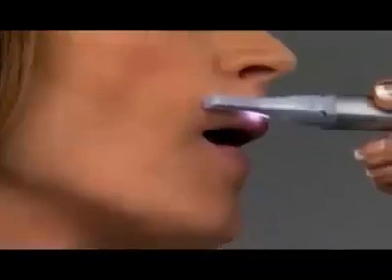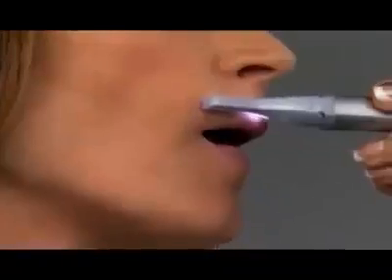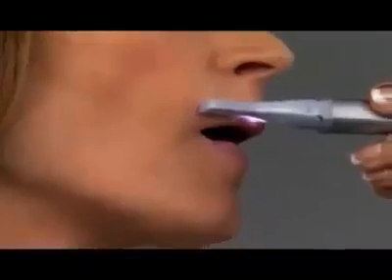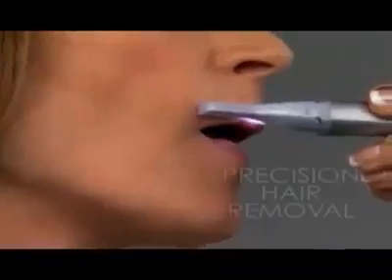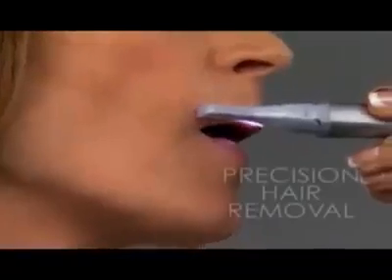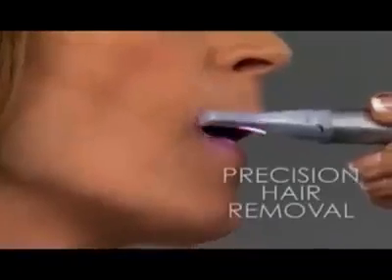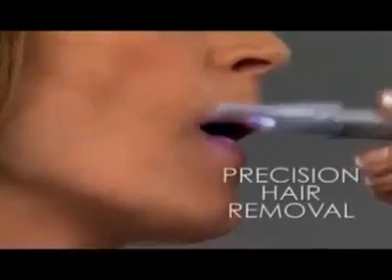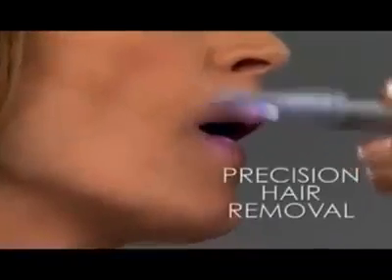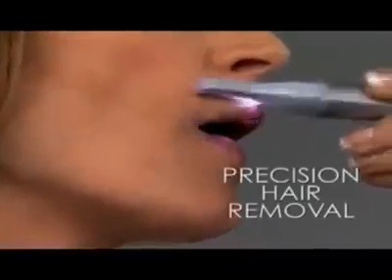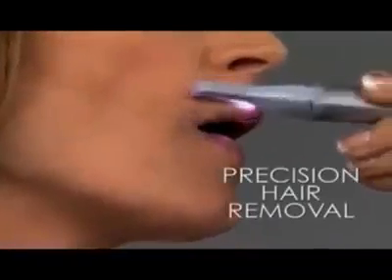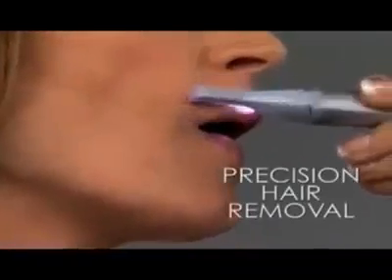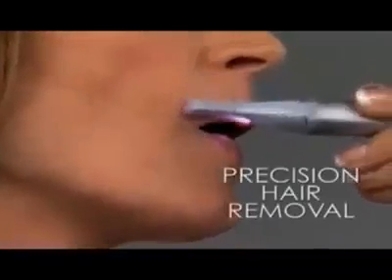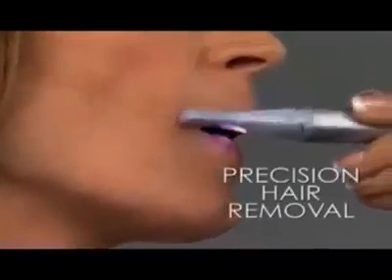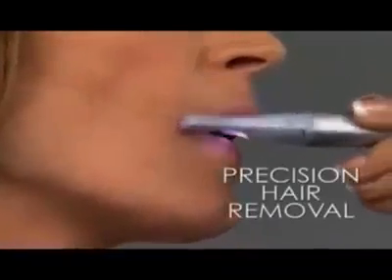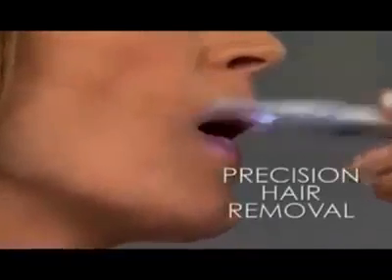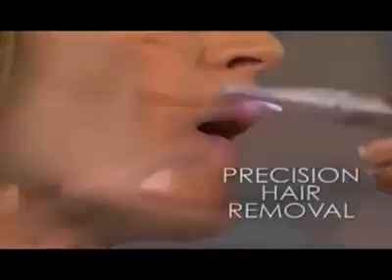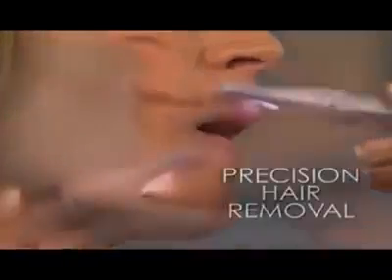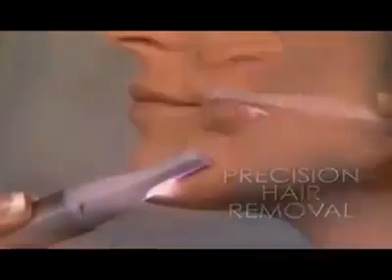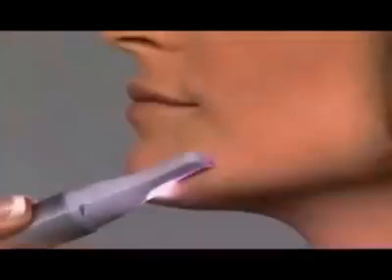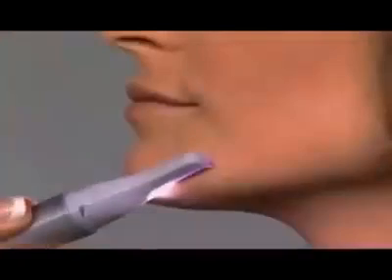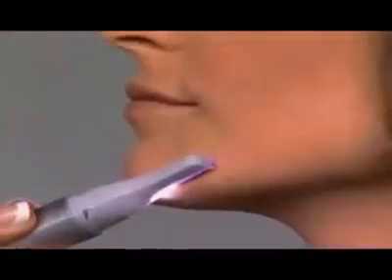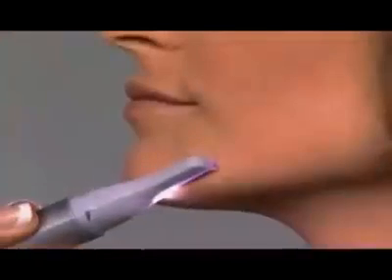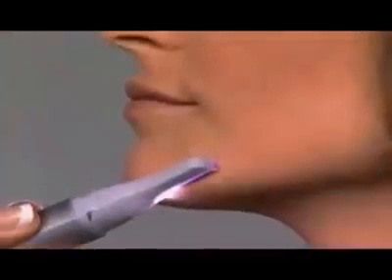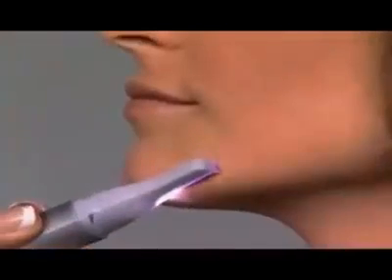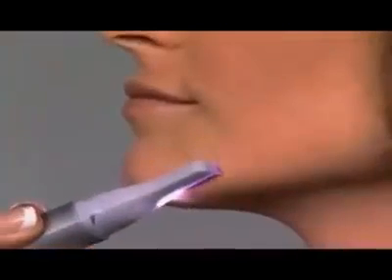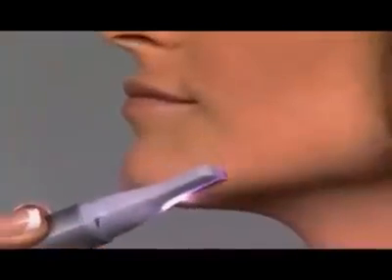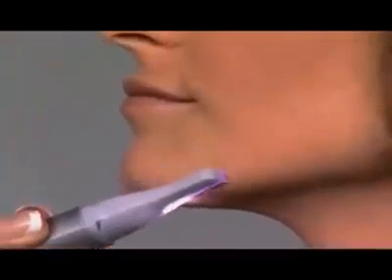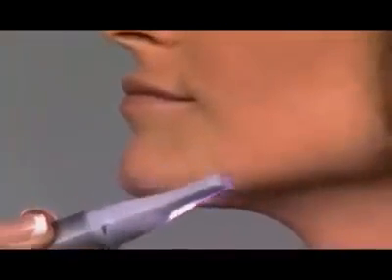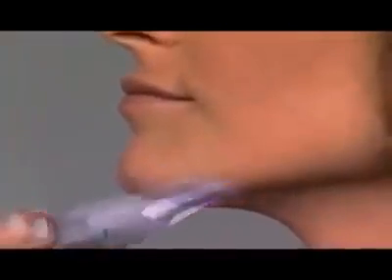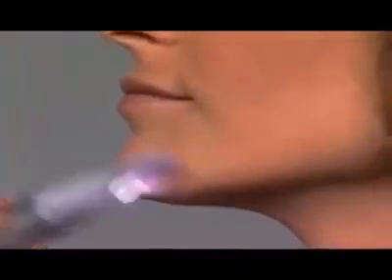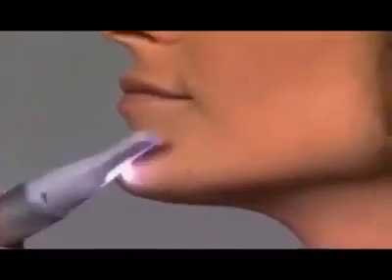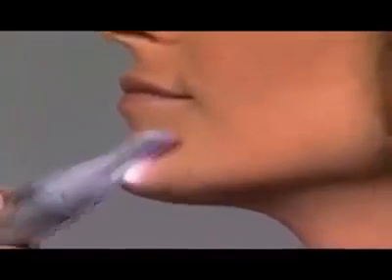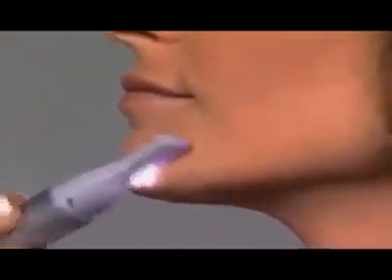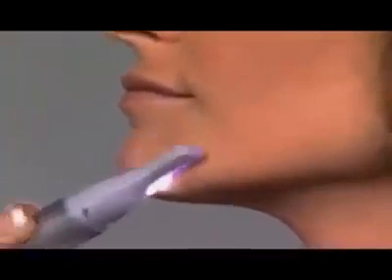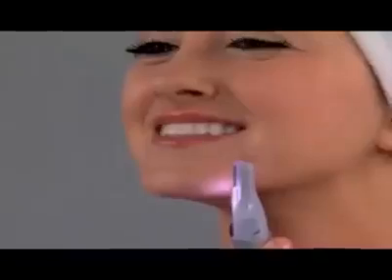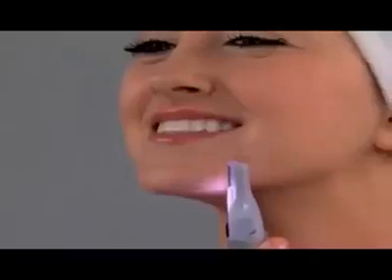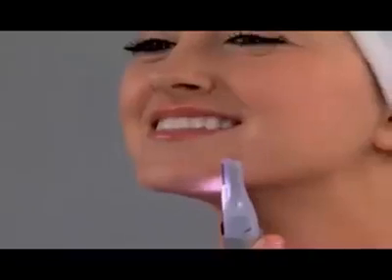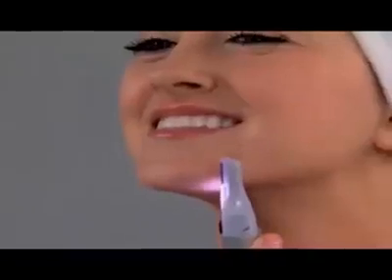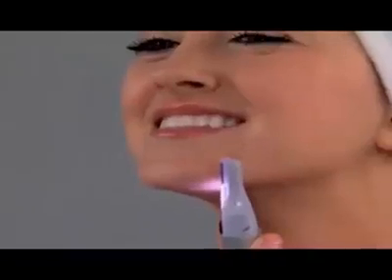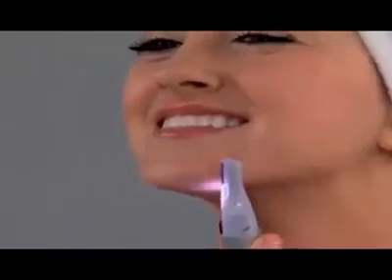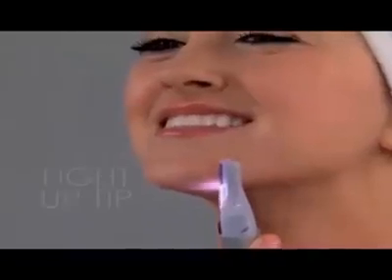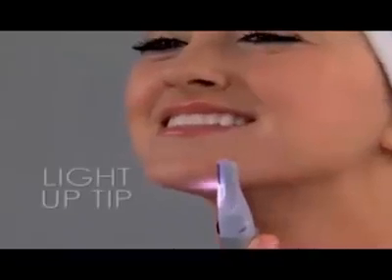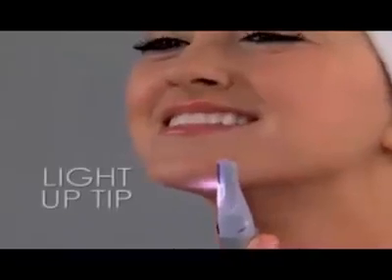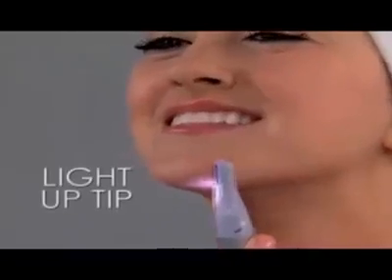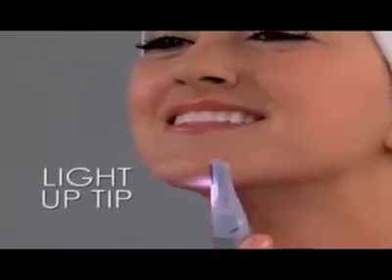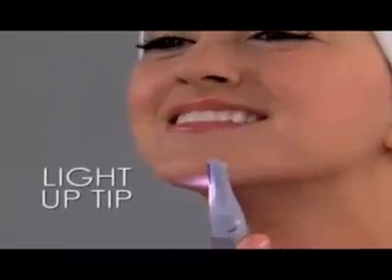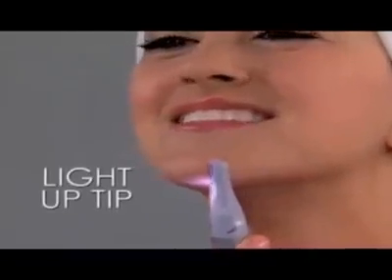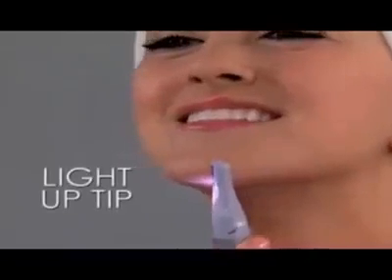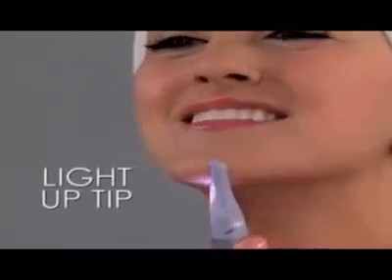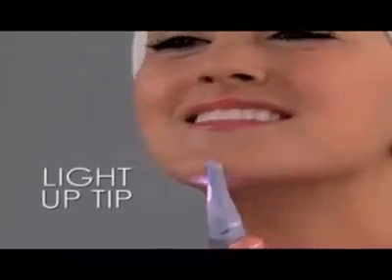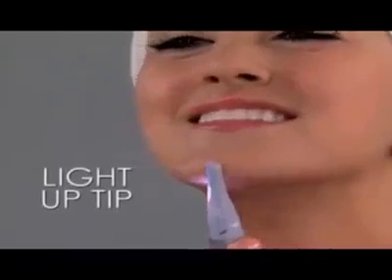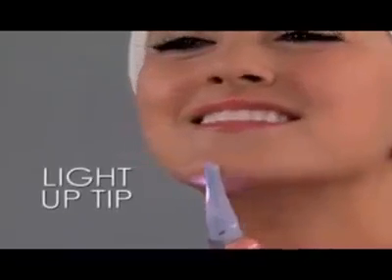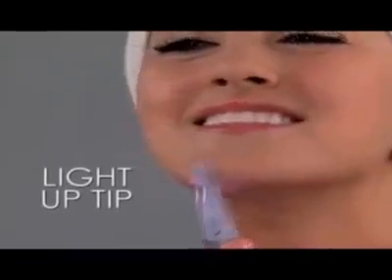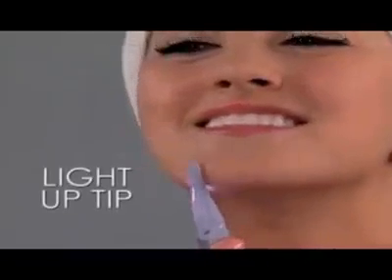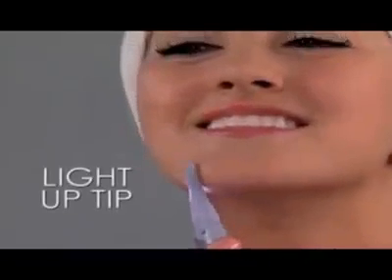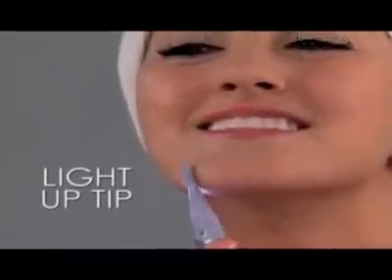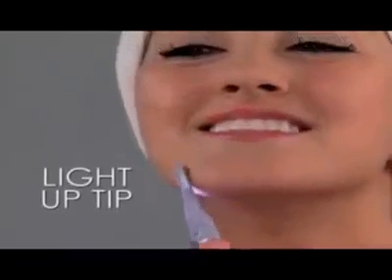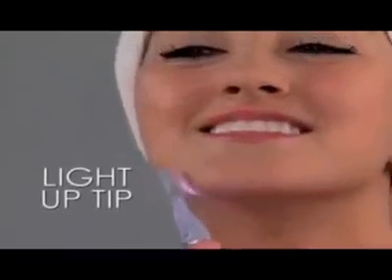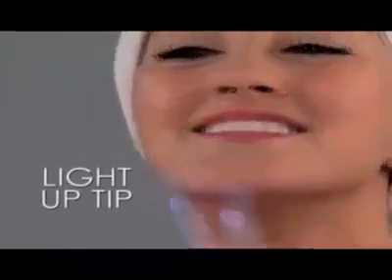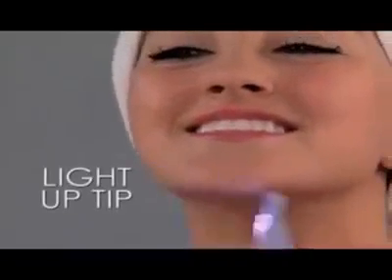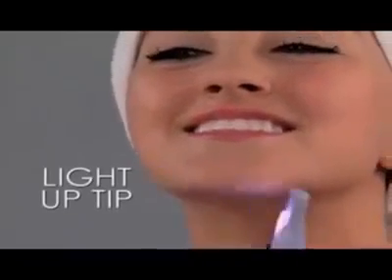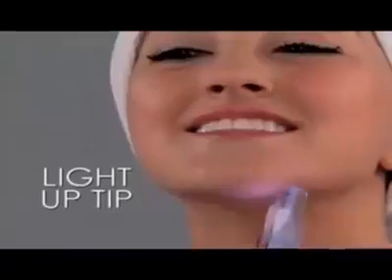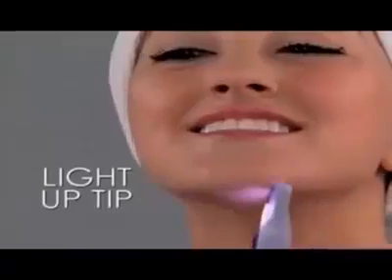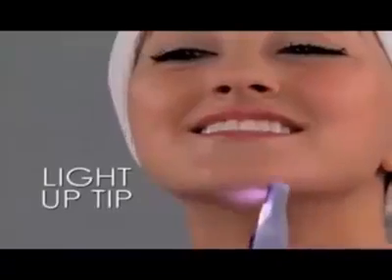It's designed for precision hair removal, absolutely pain-free. There's even a light-up tip to remove hard-to-see stray hairs.